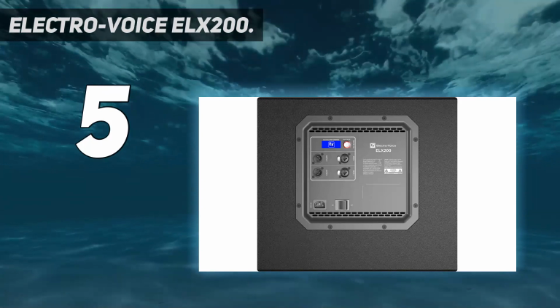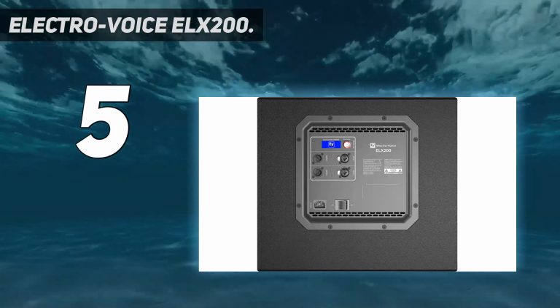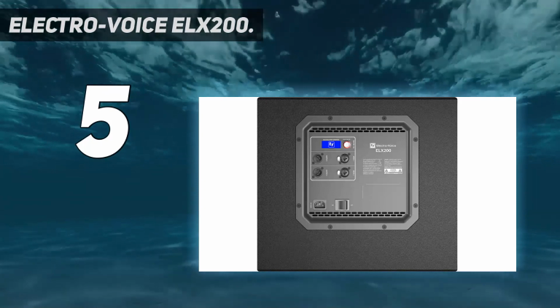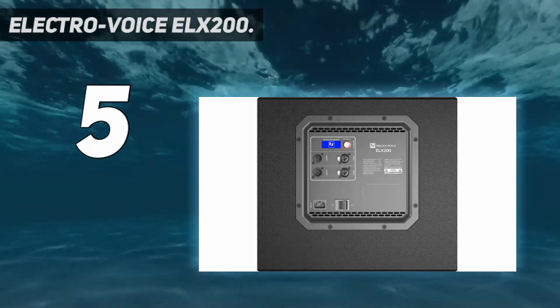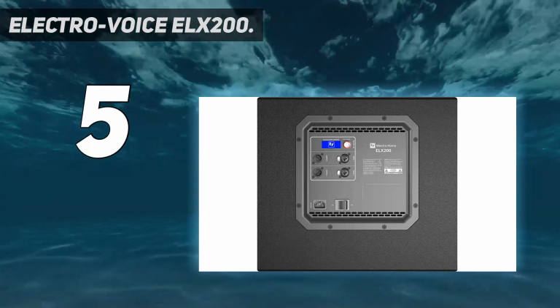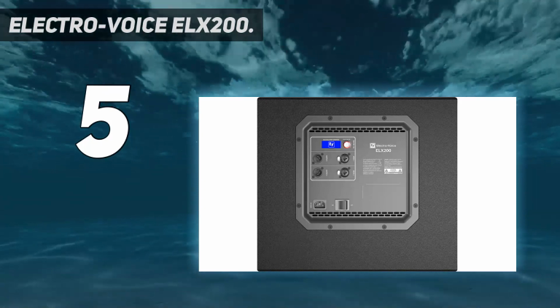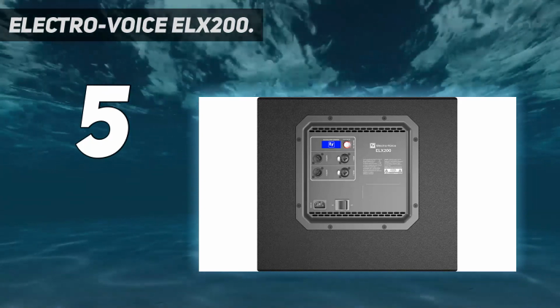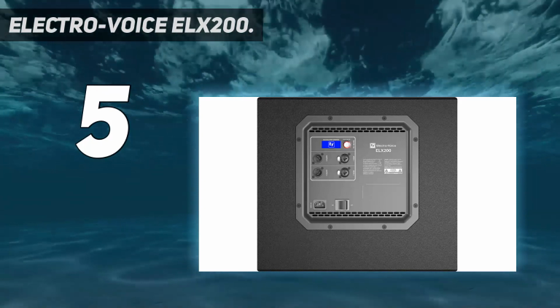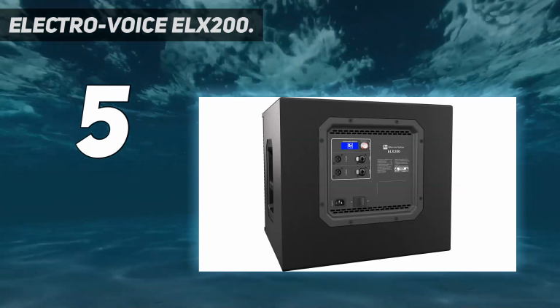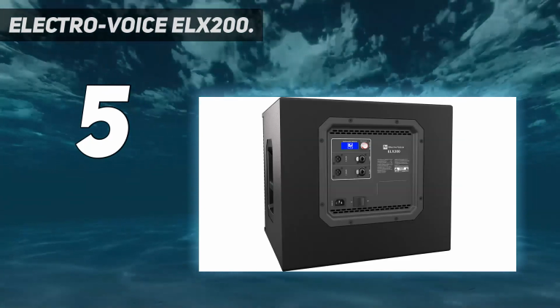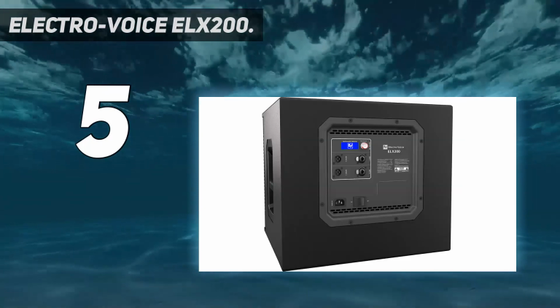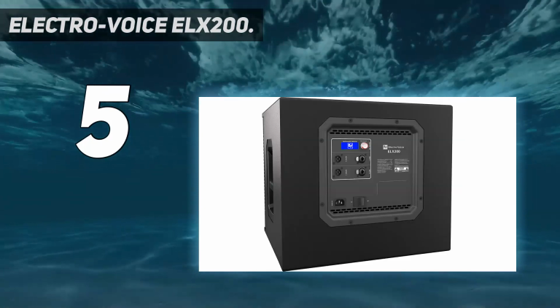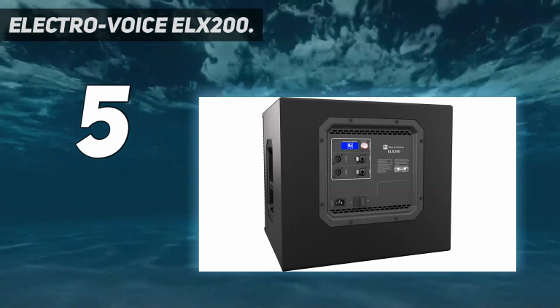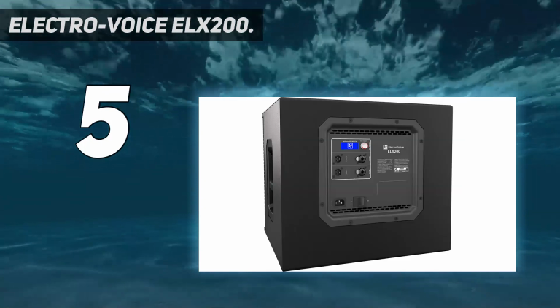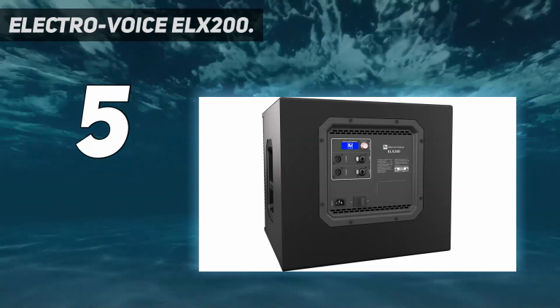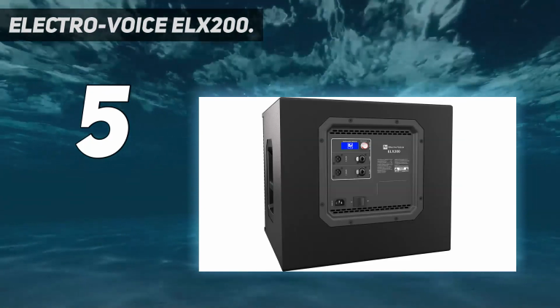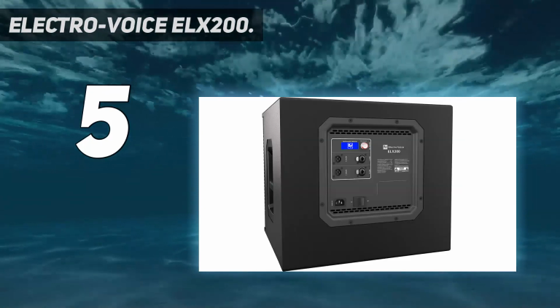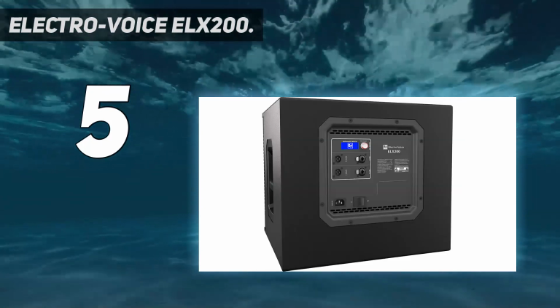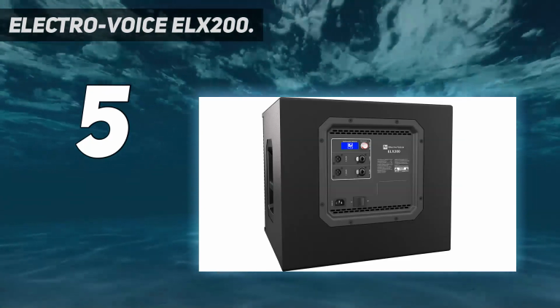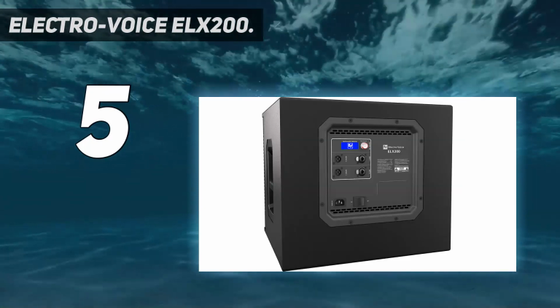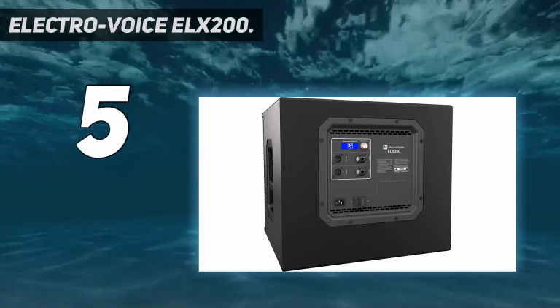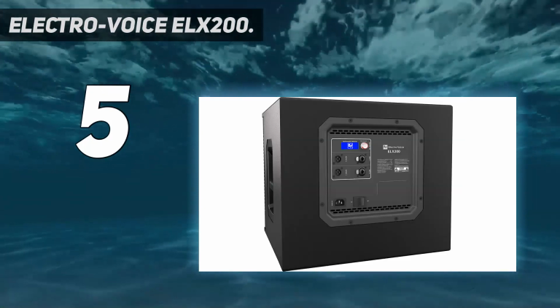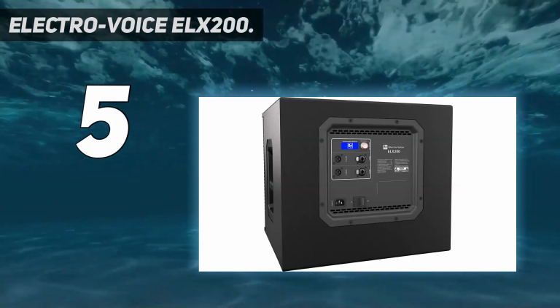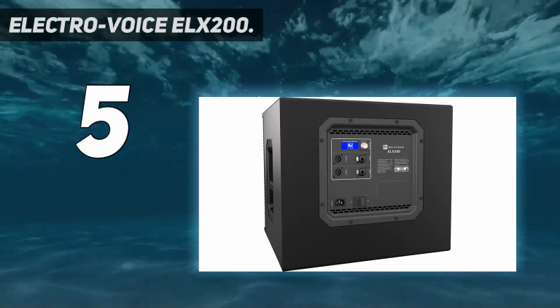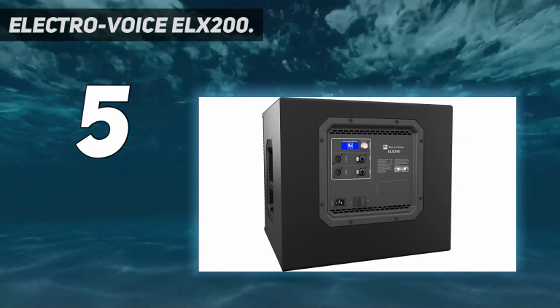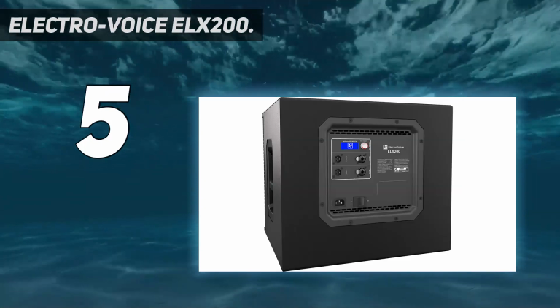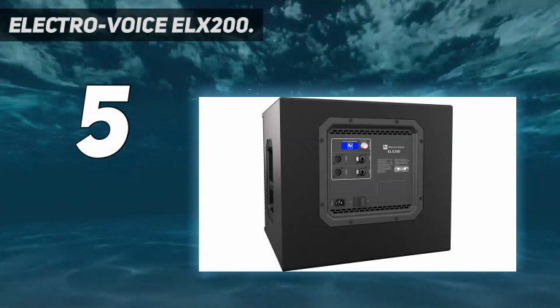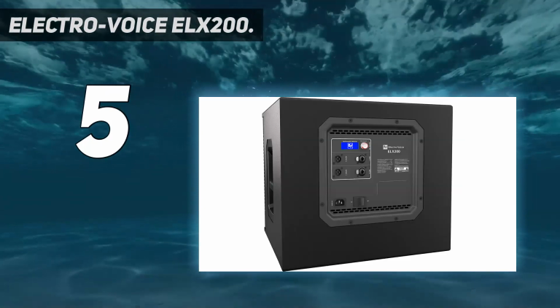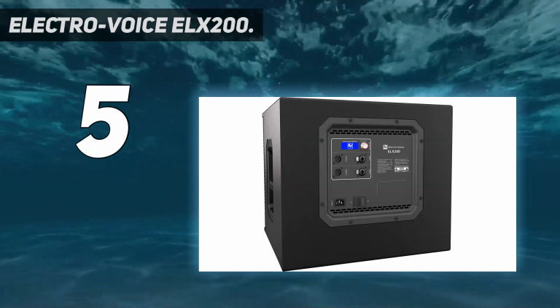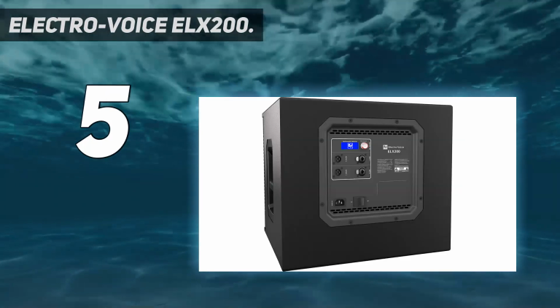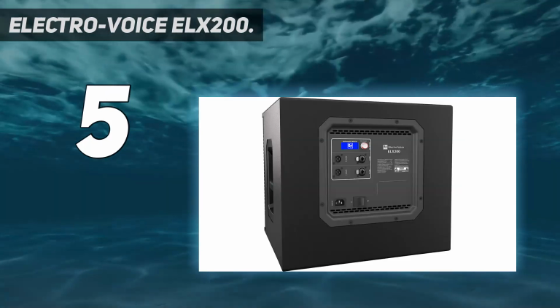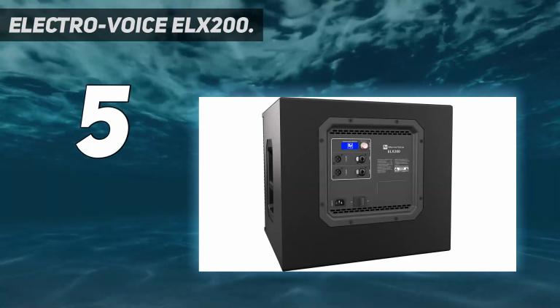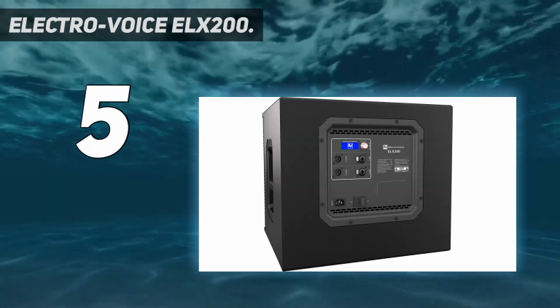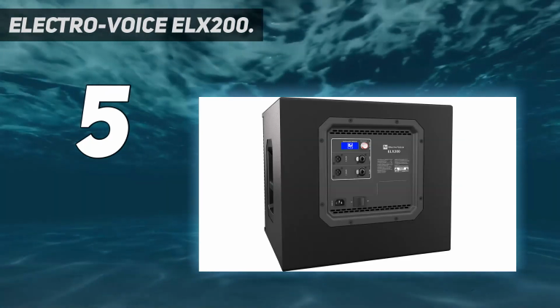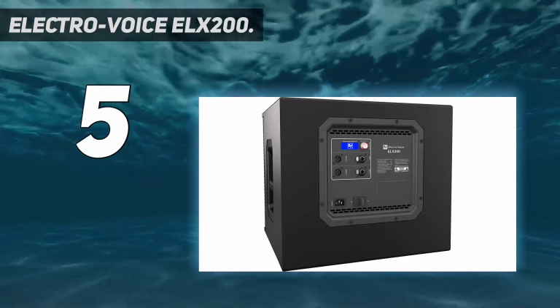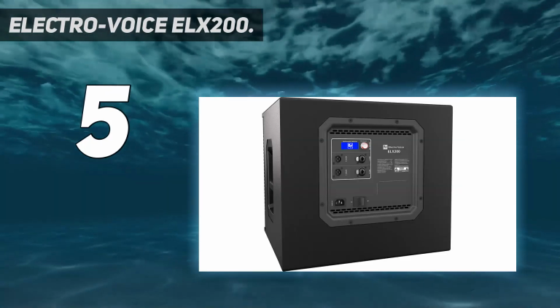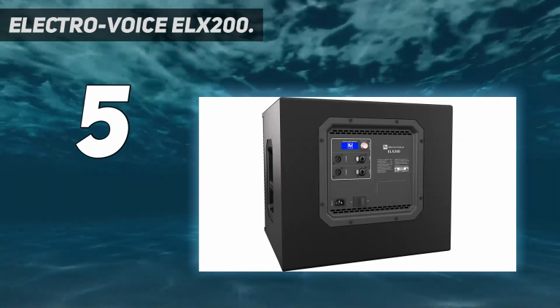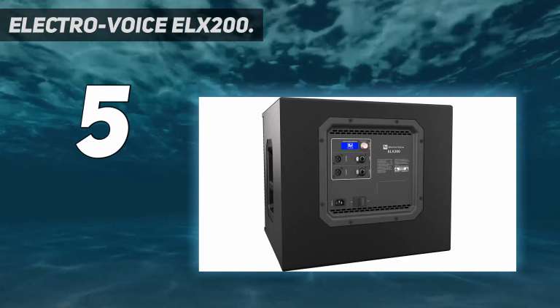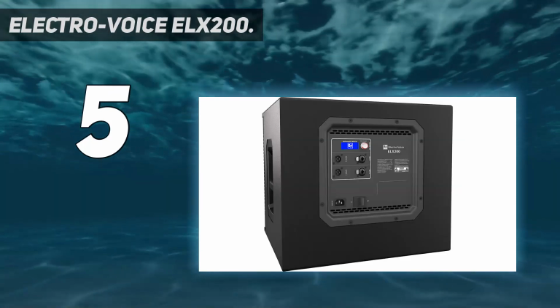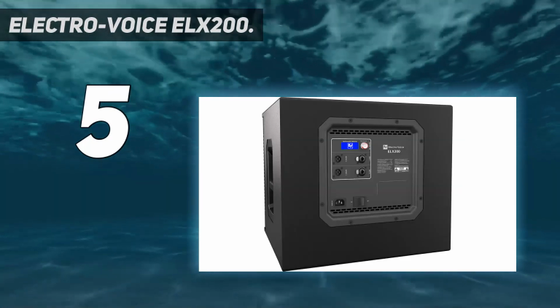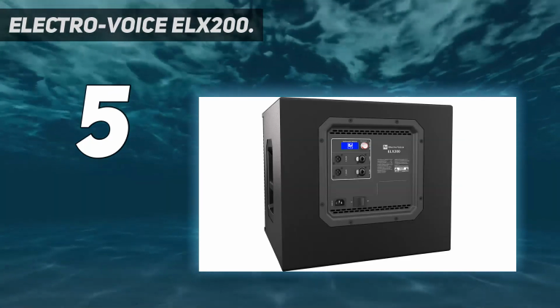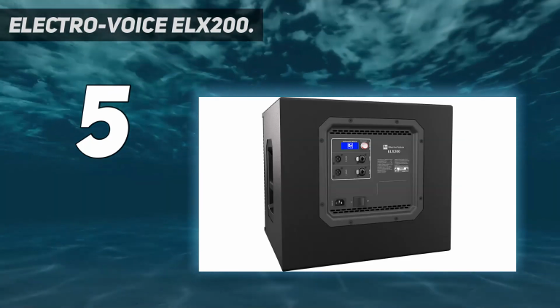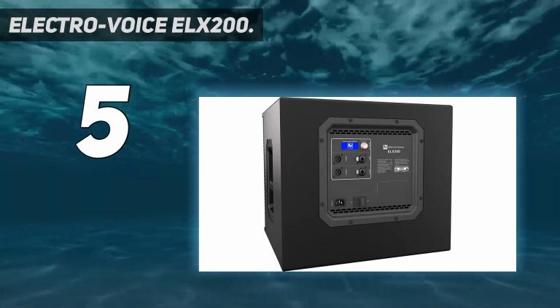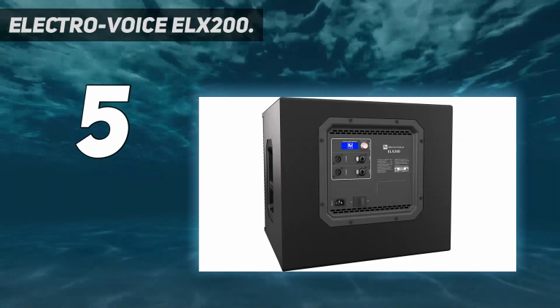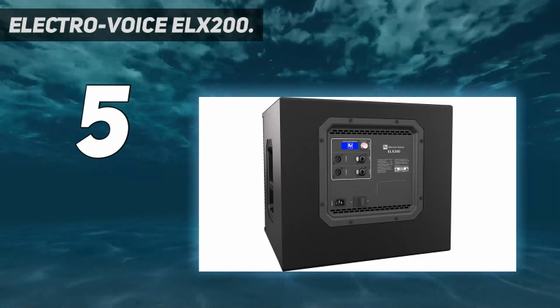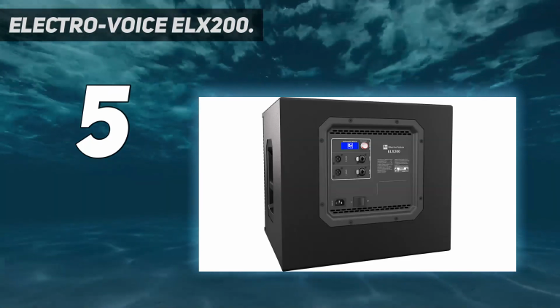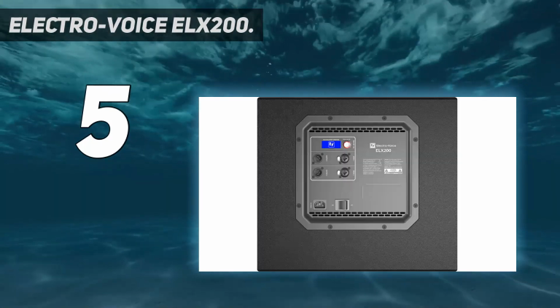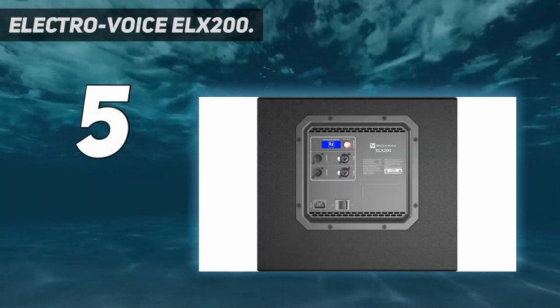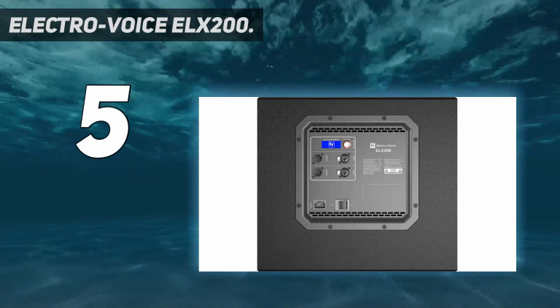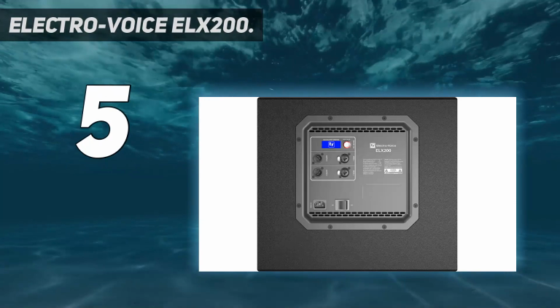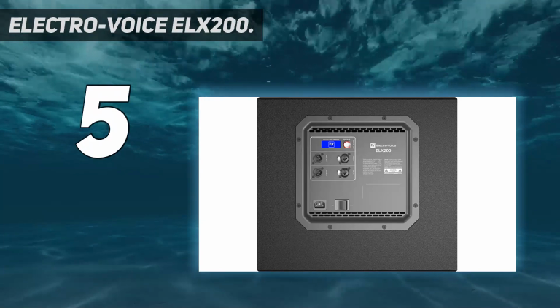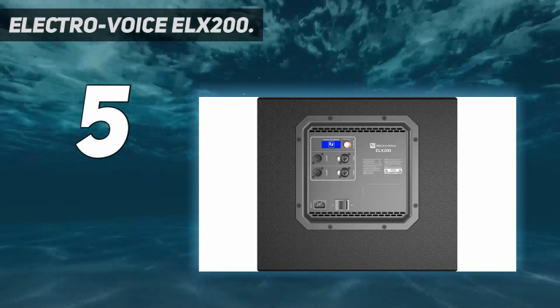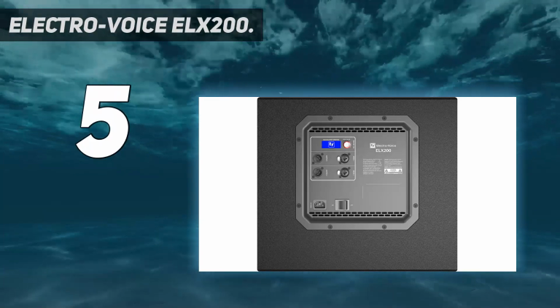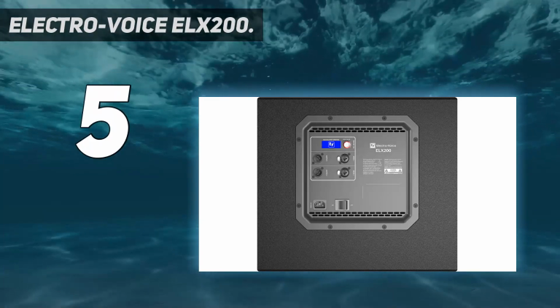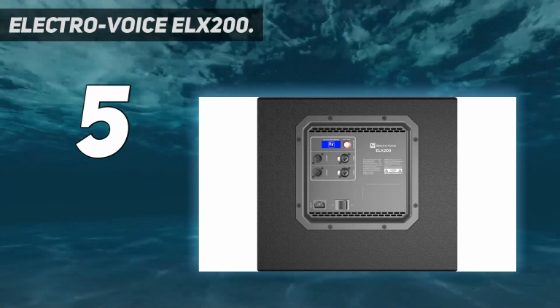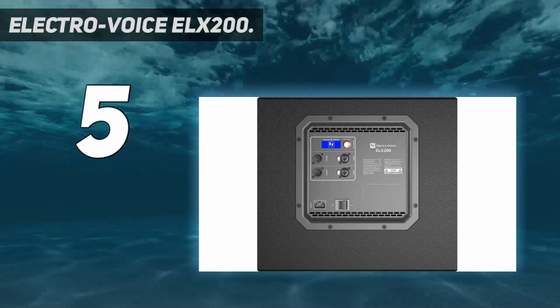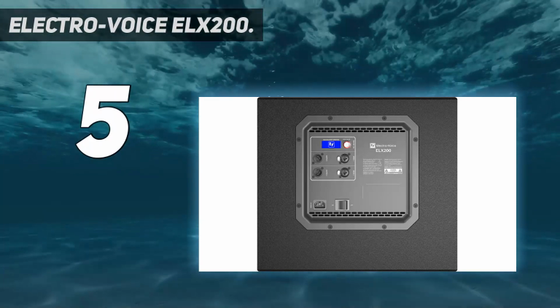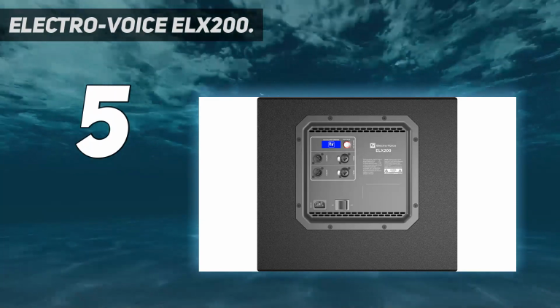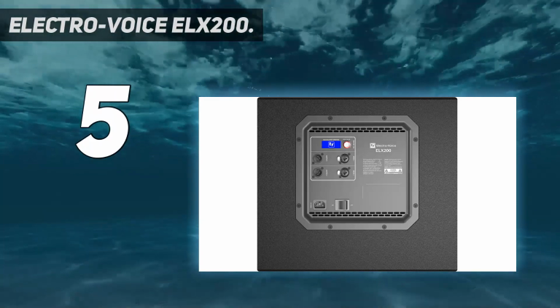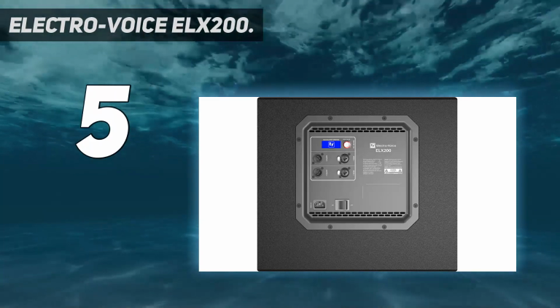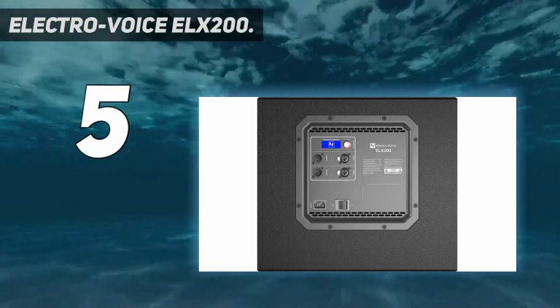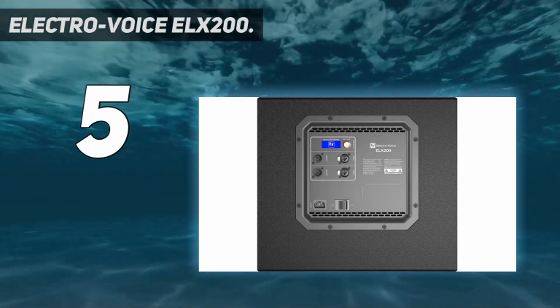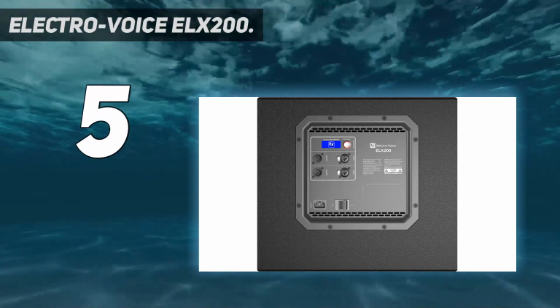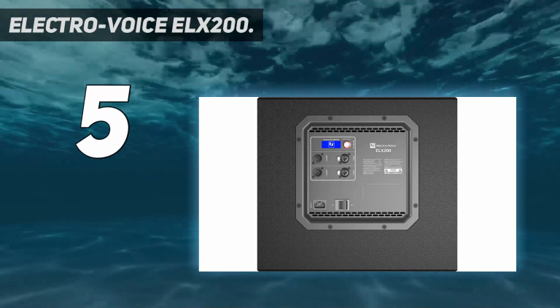Whether you need a 10-inch, 12-inch, 15-inch, or passive subwoofers, Electrovoice has got you covered.